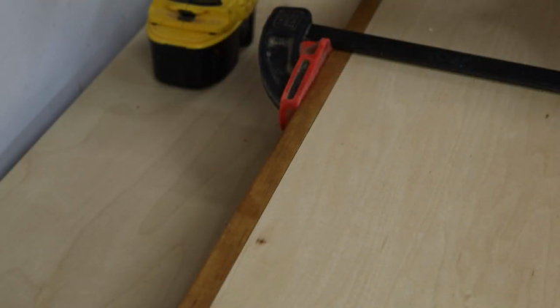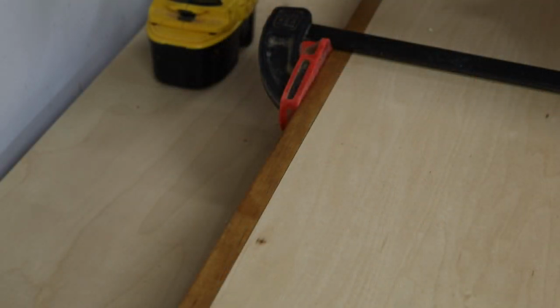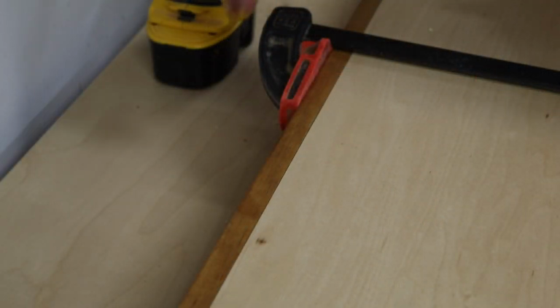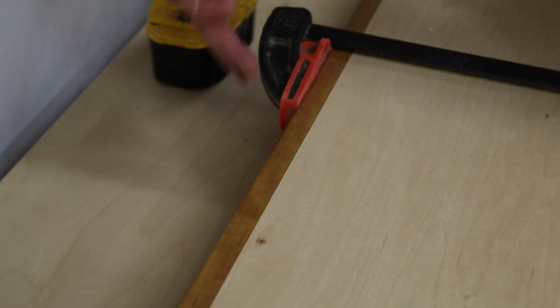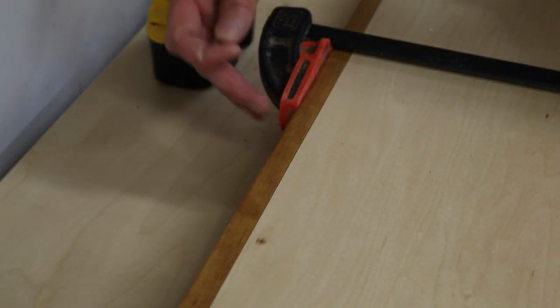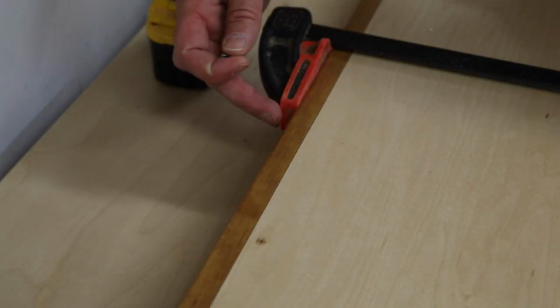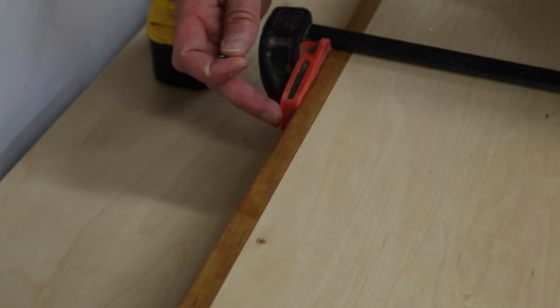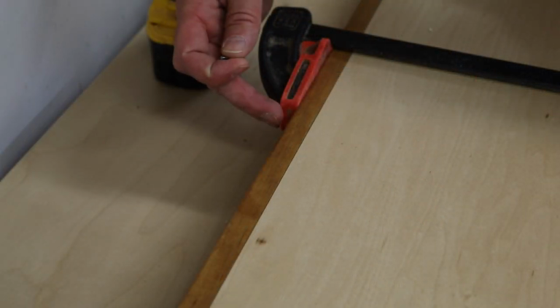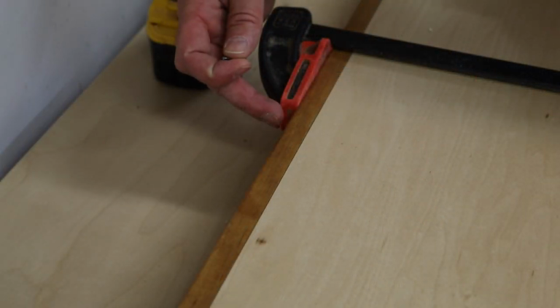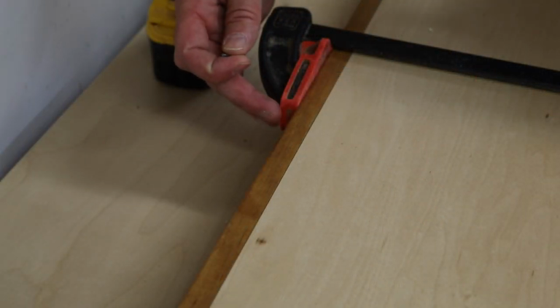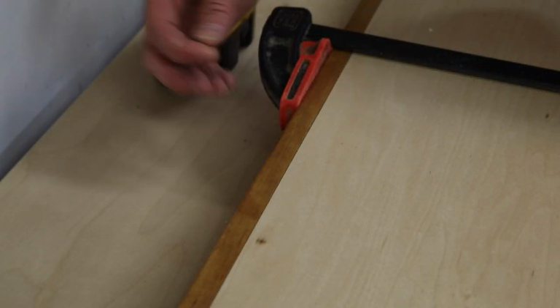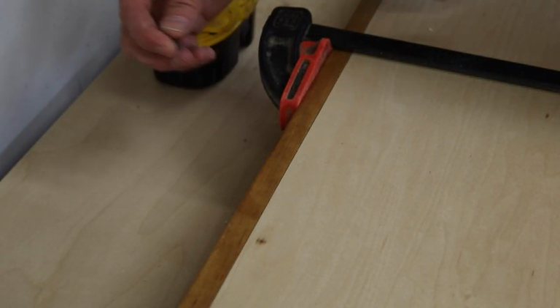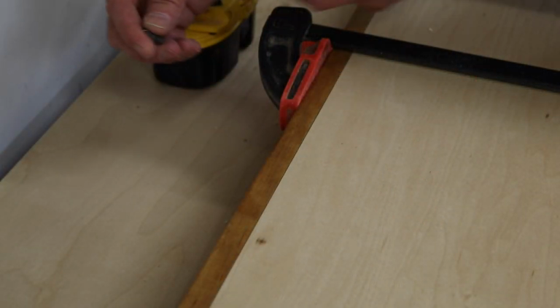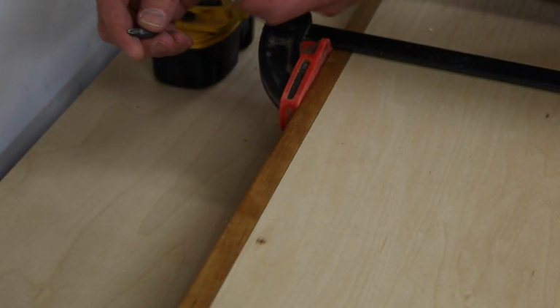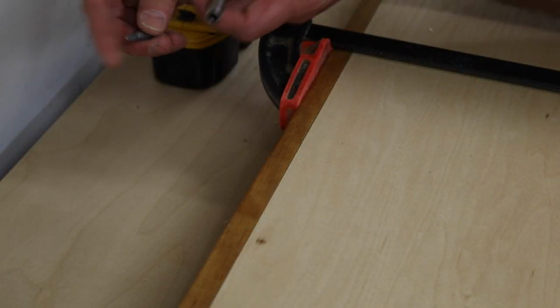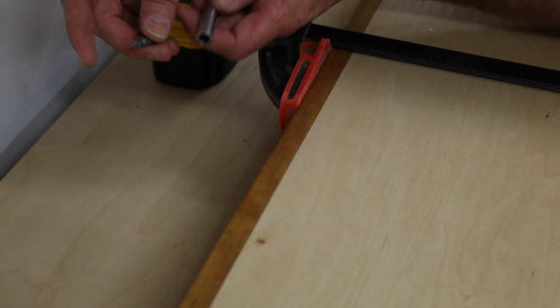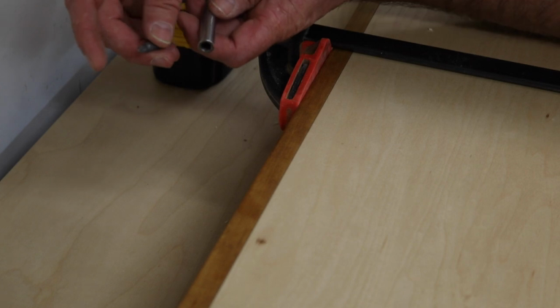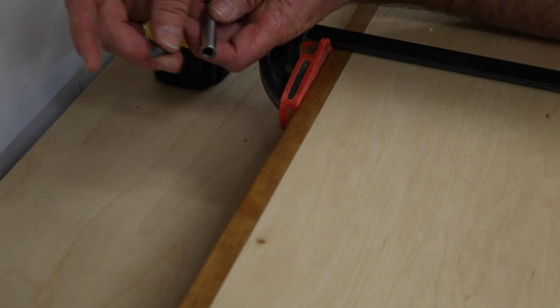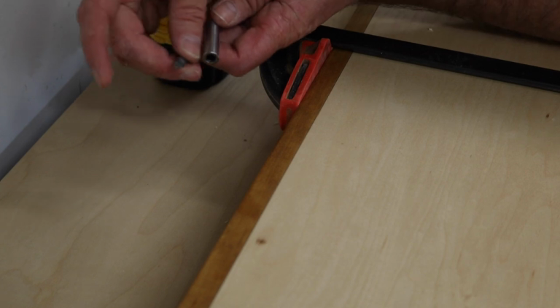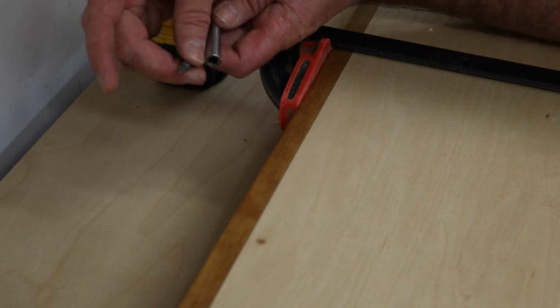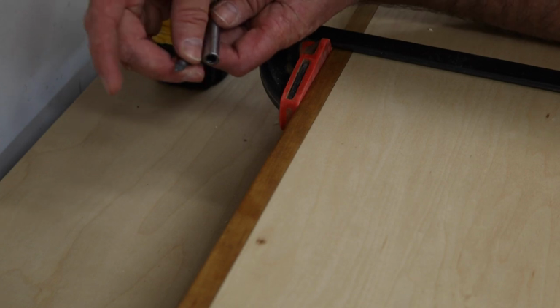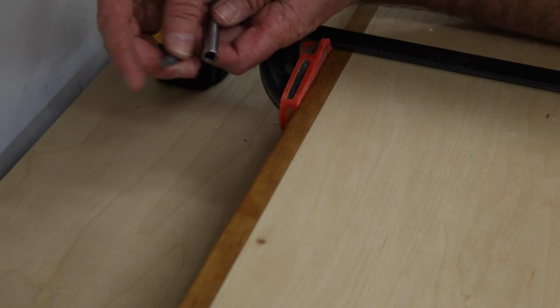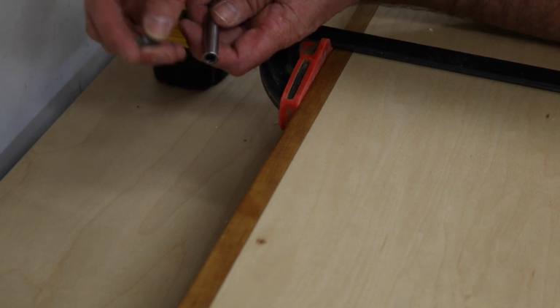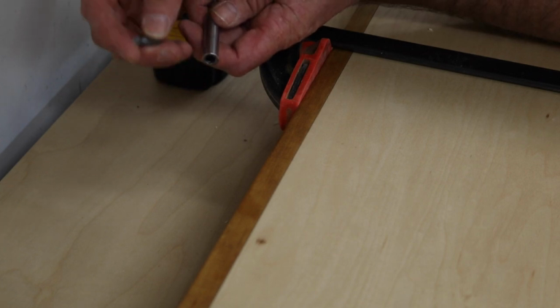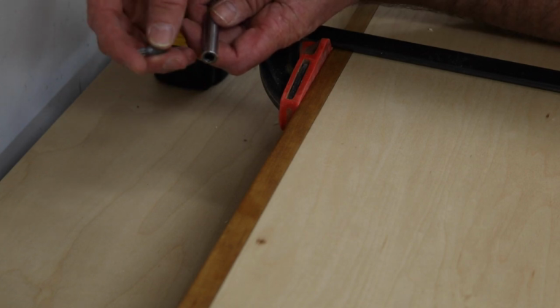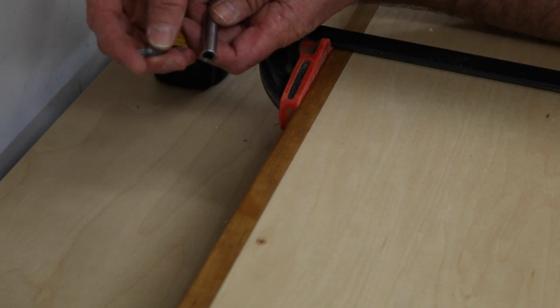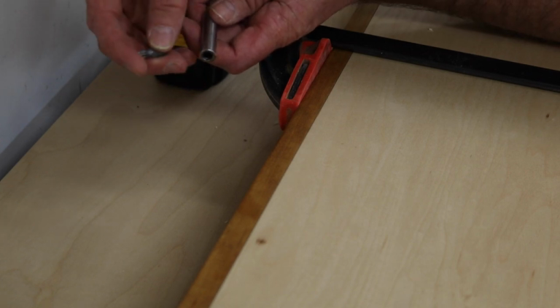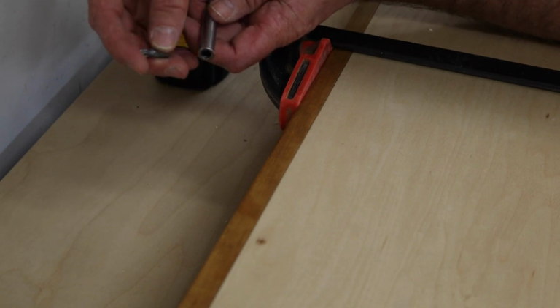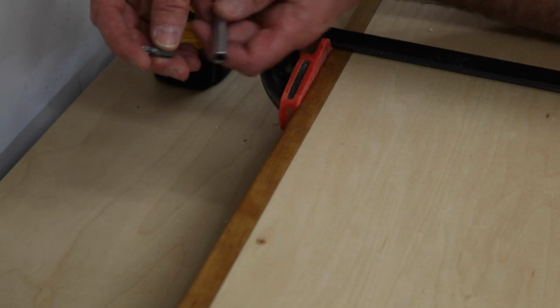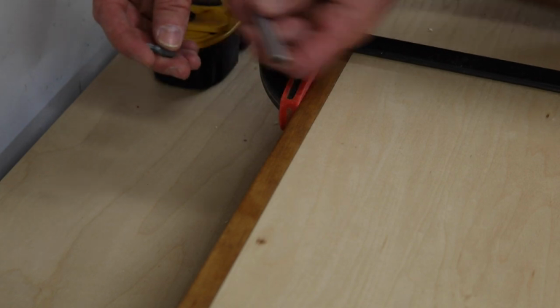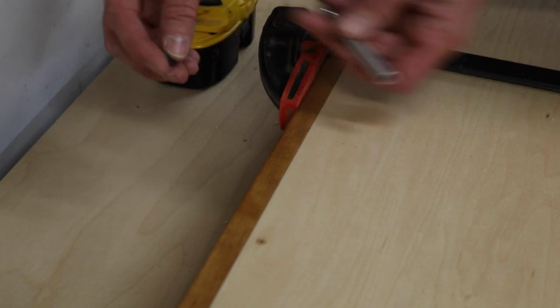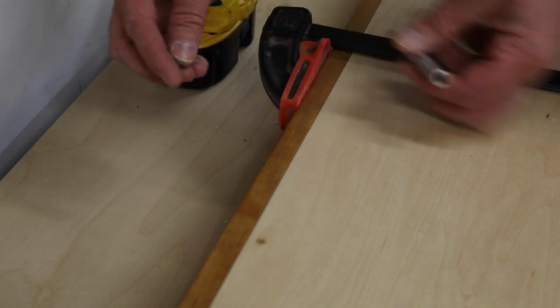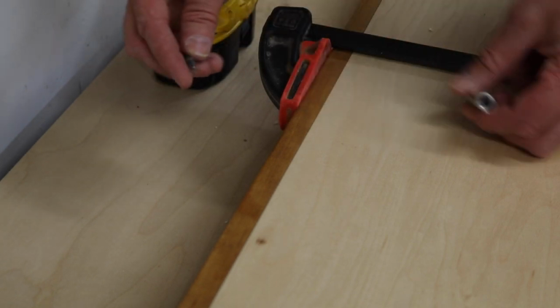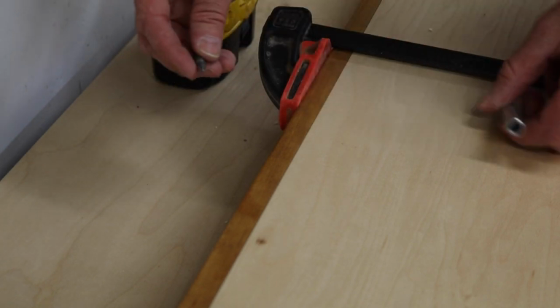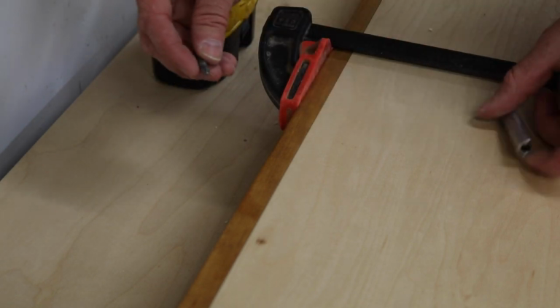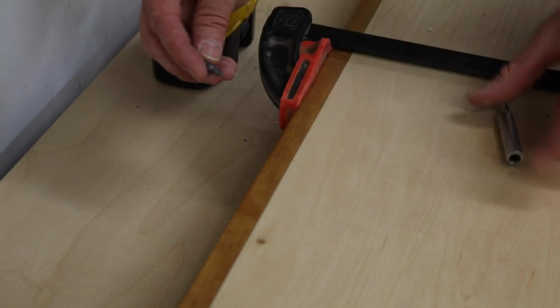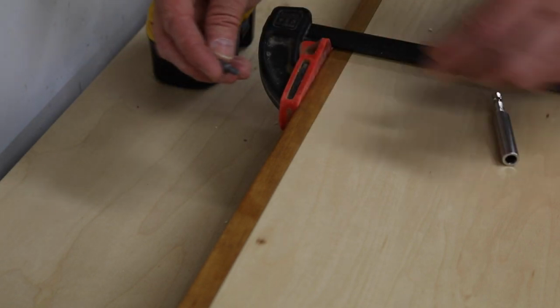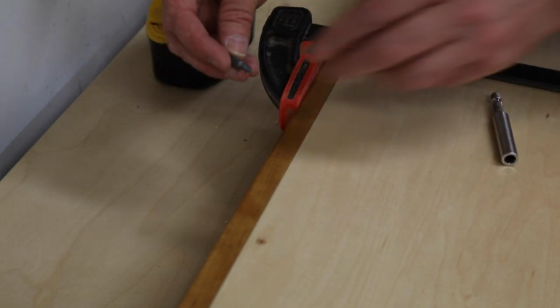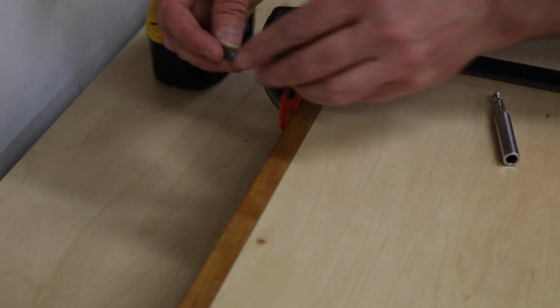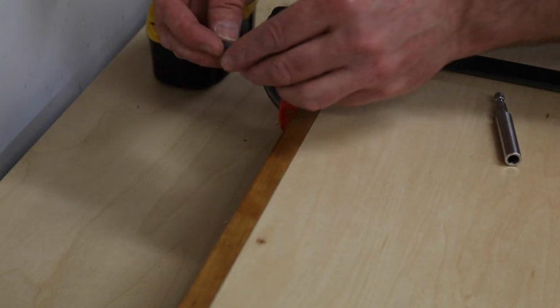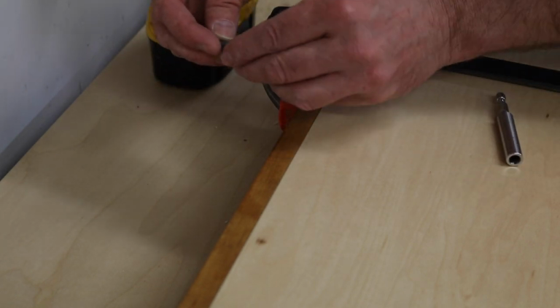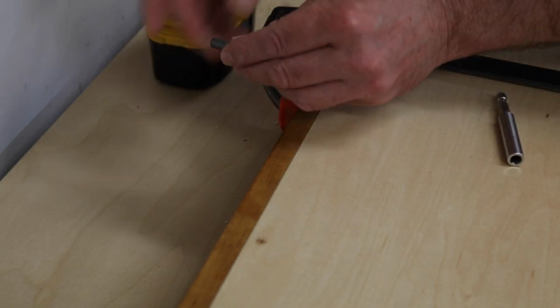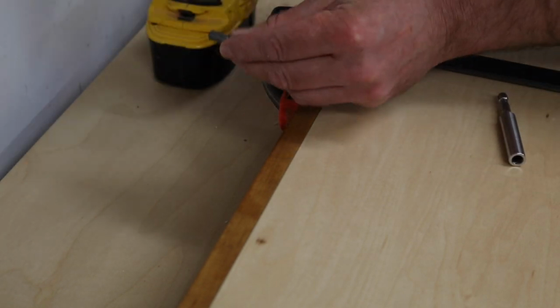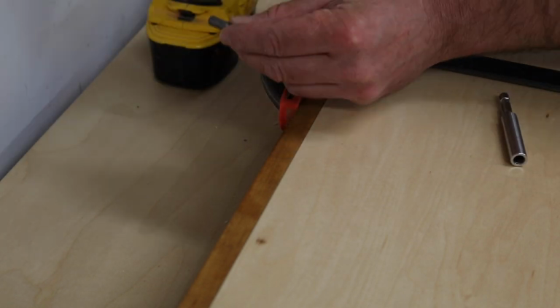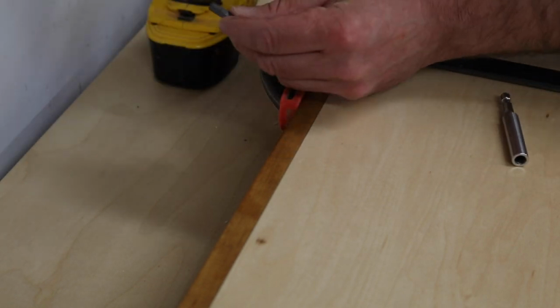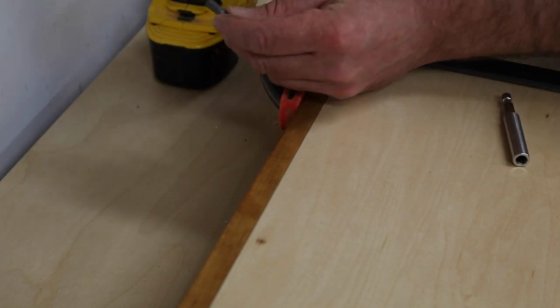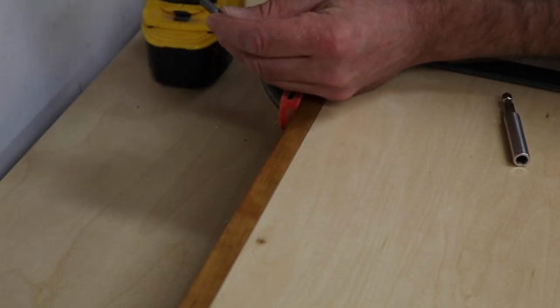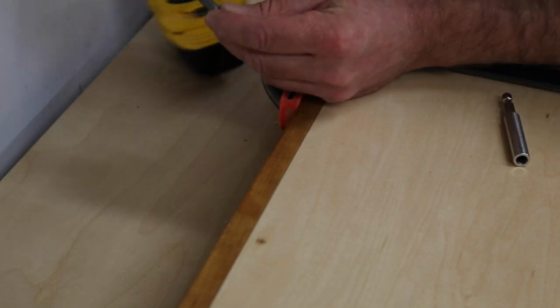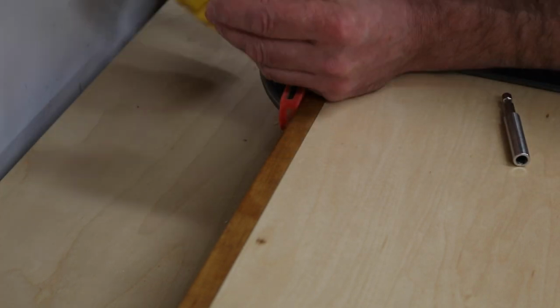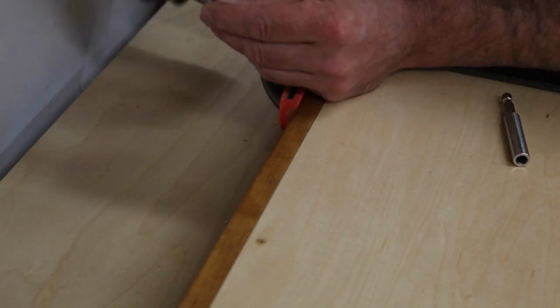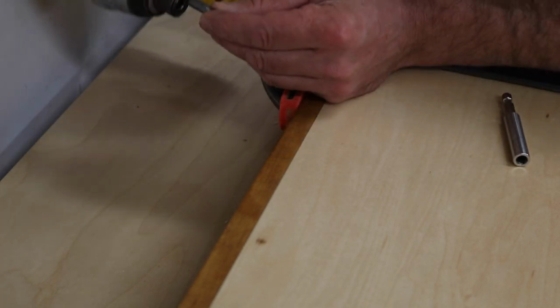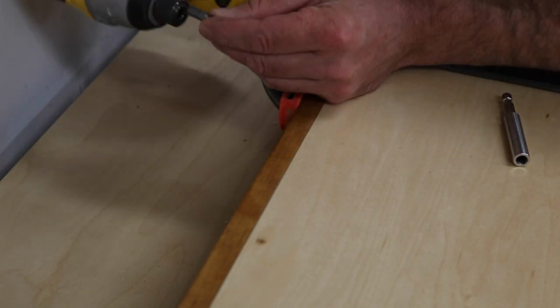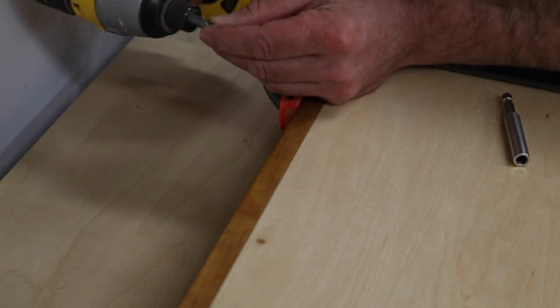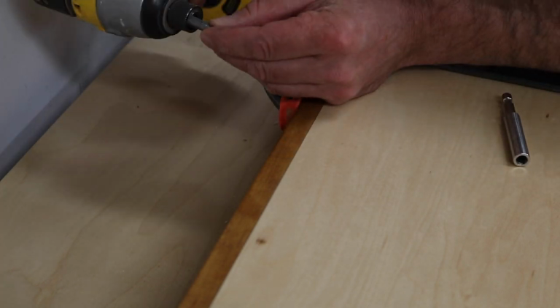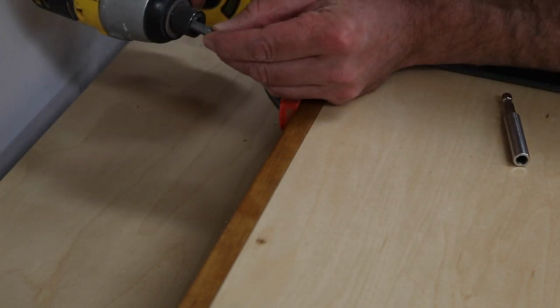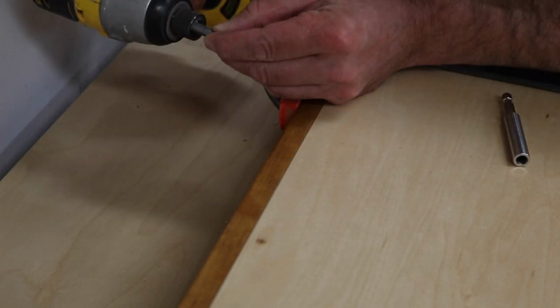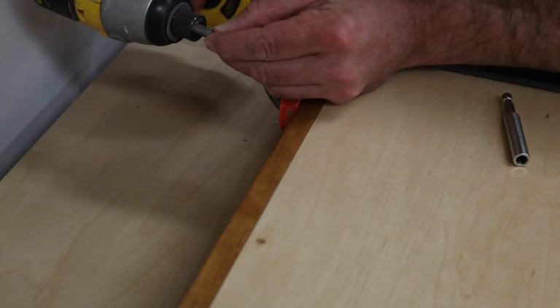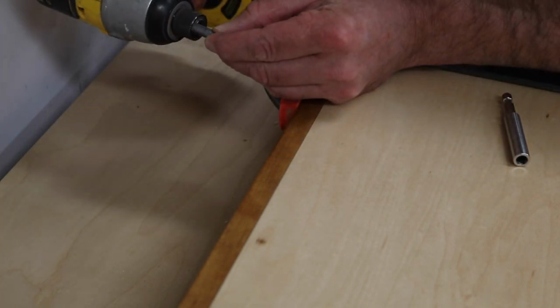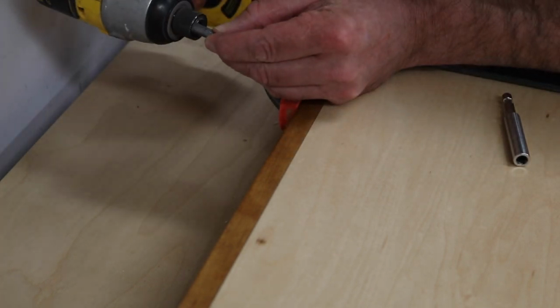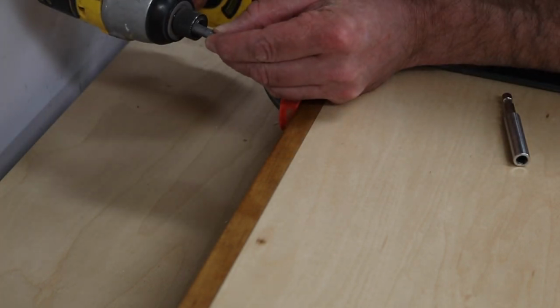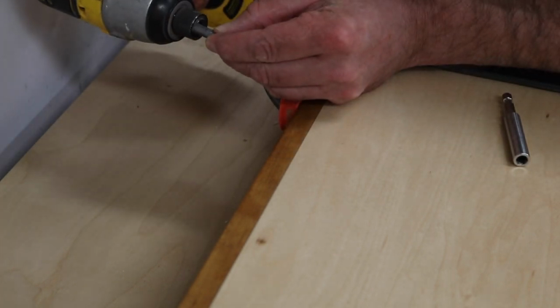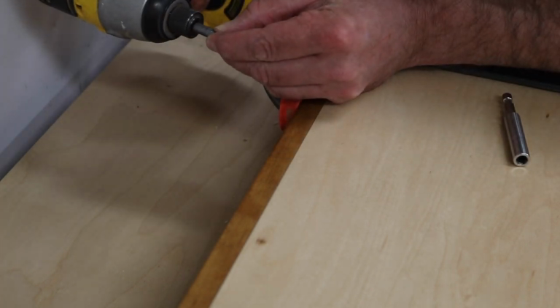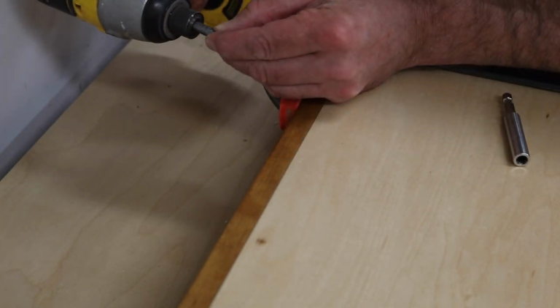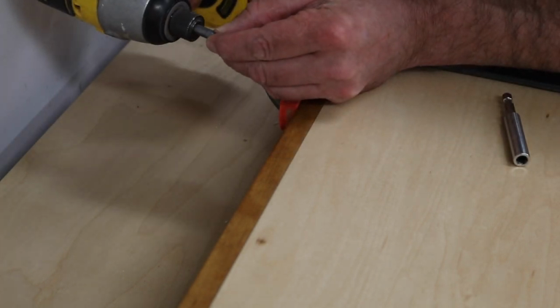To get into this tight spot, I removed the tip of the Phillips head and put that into the impact driver.